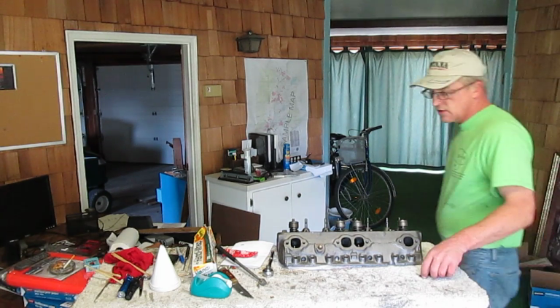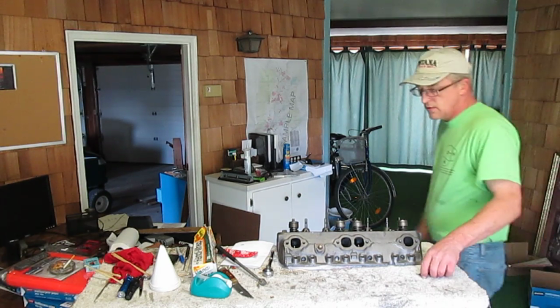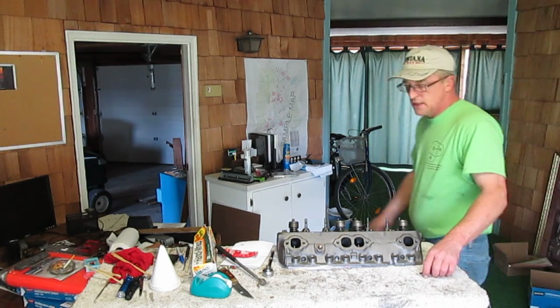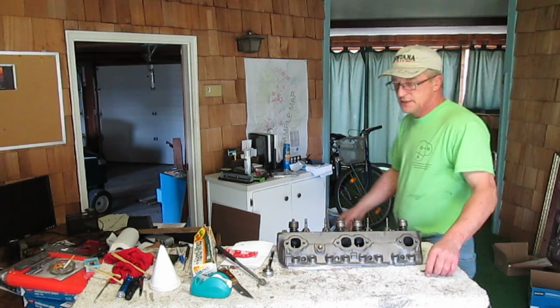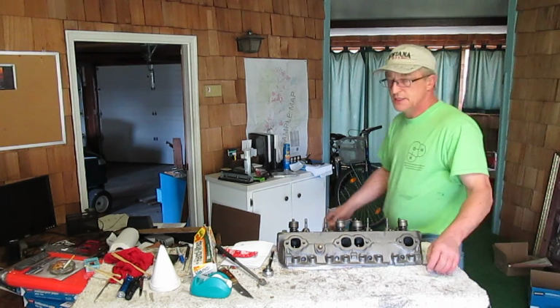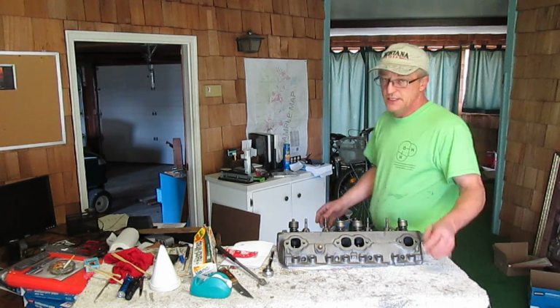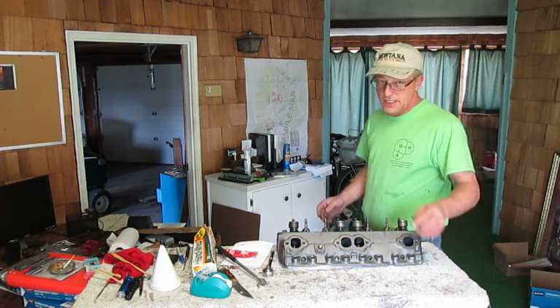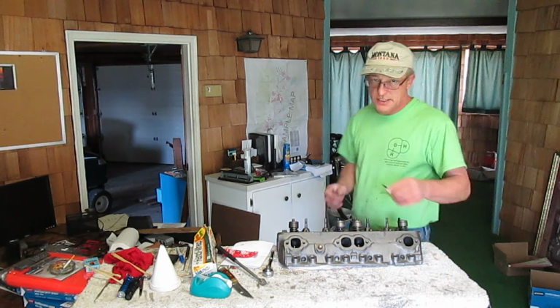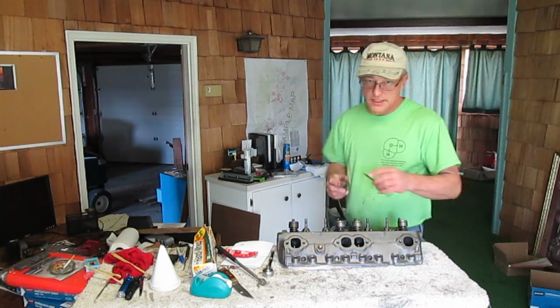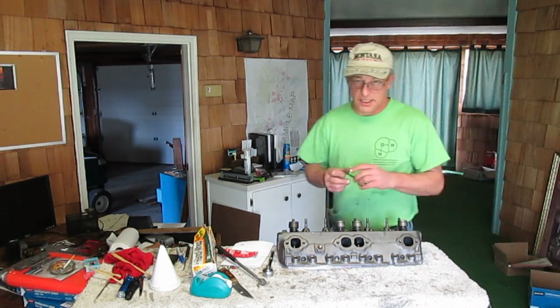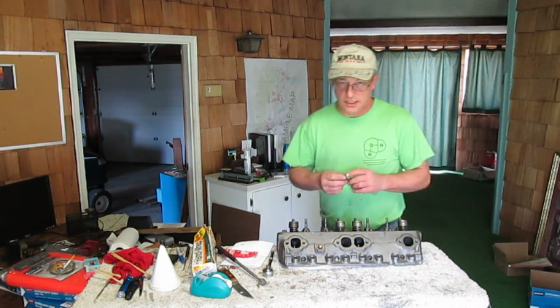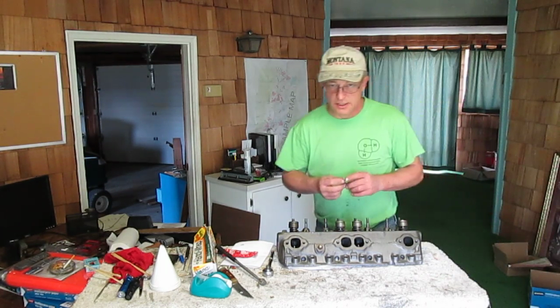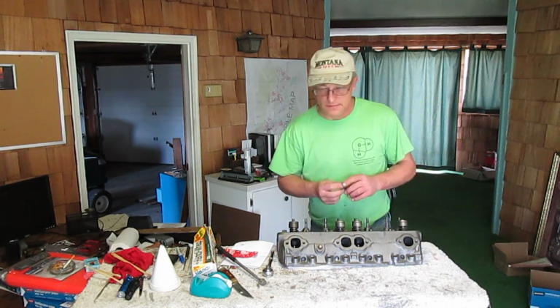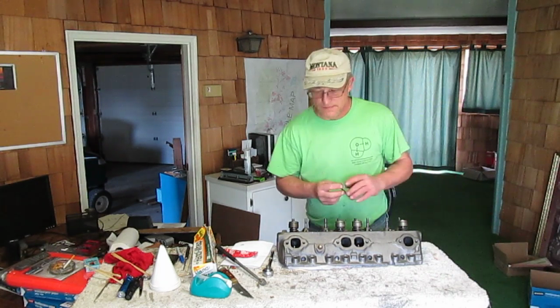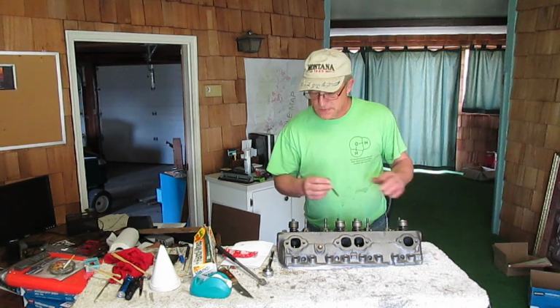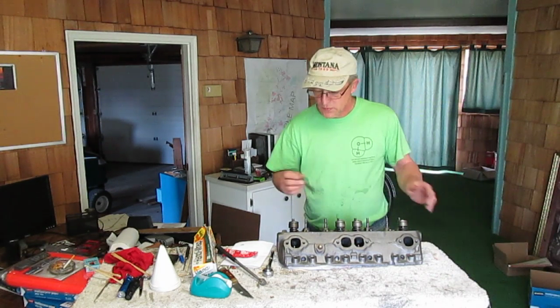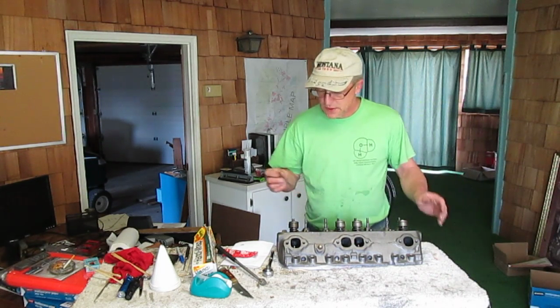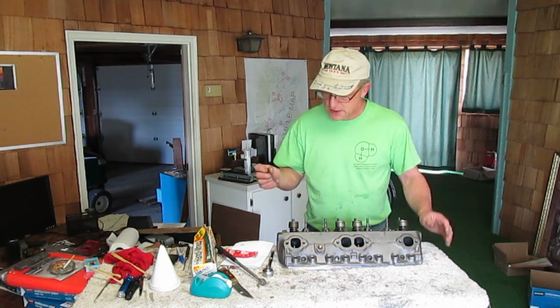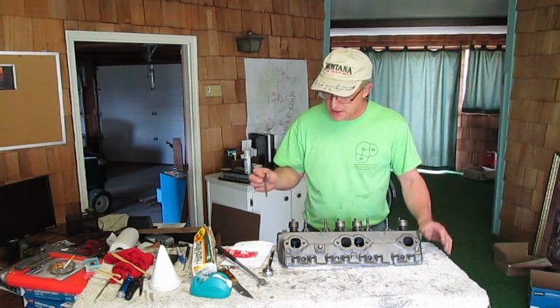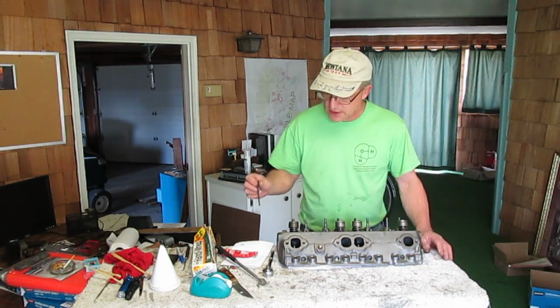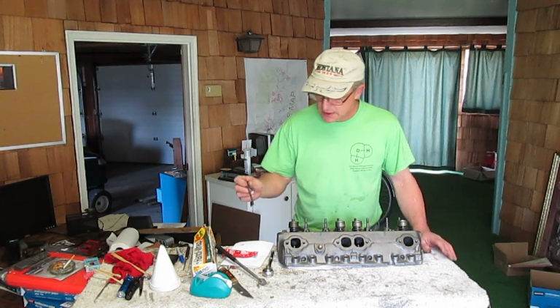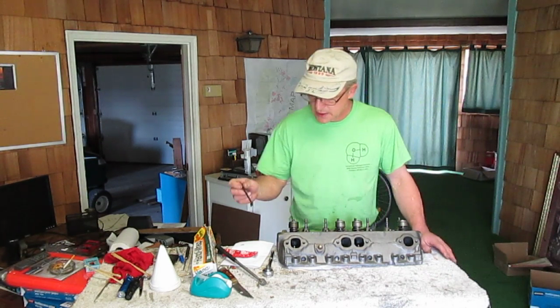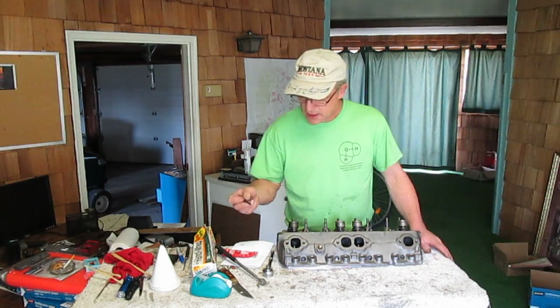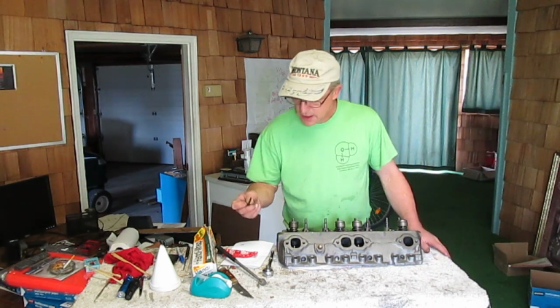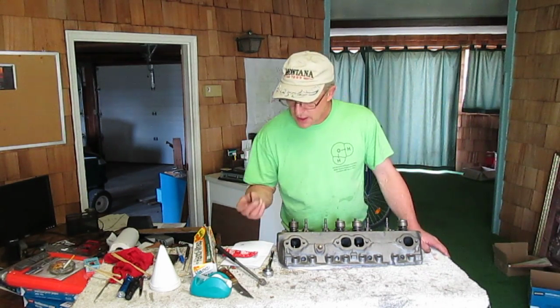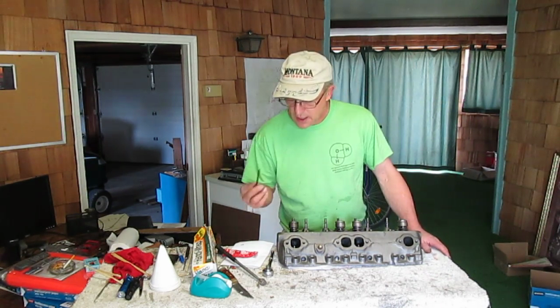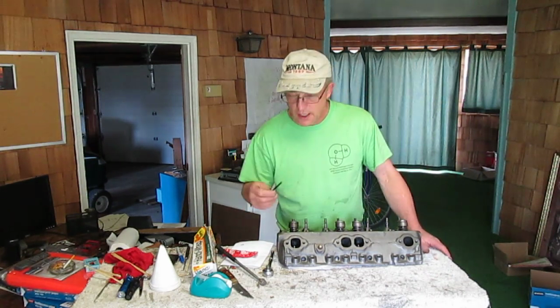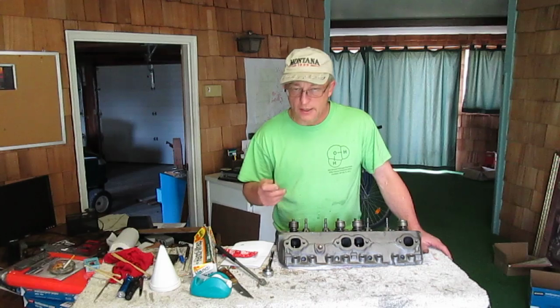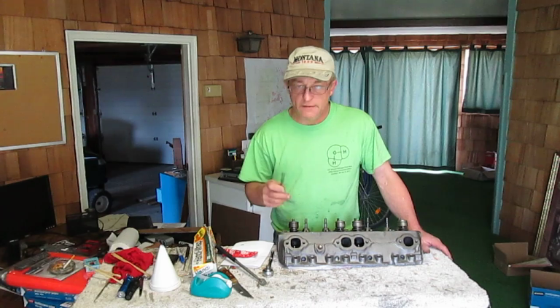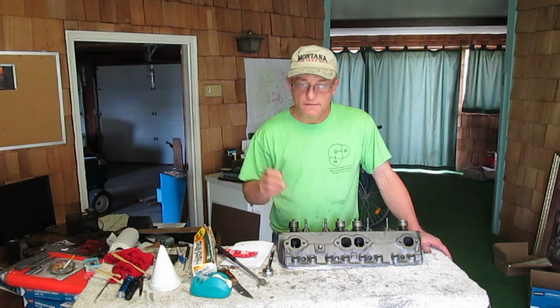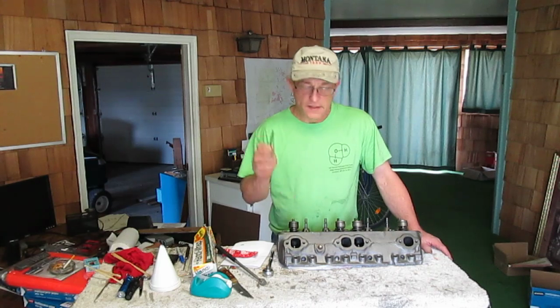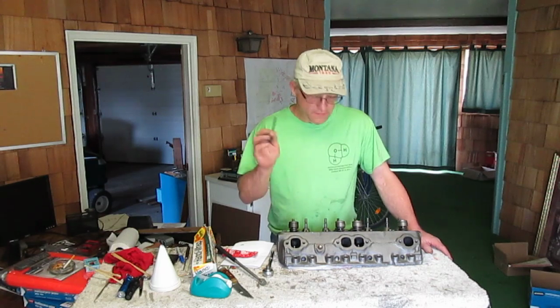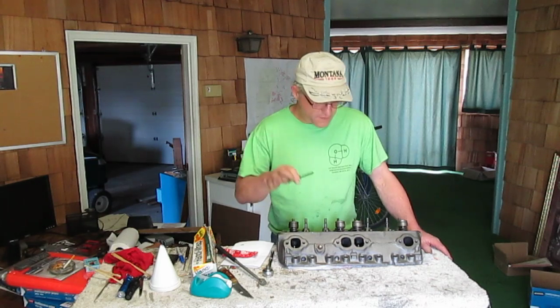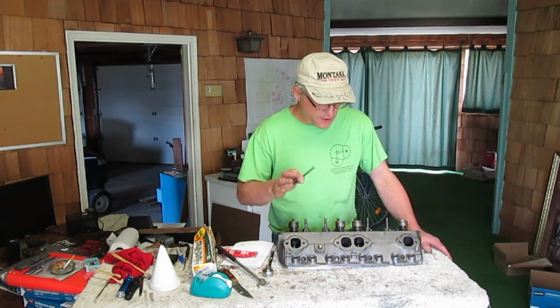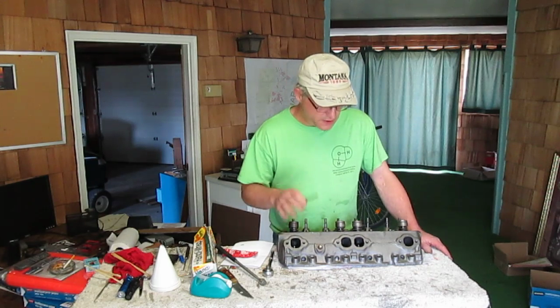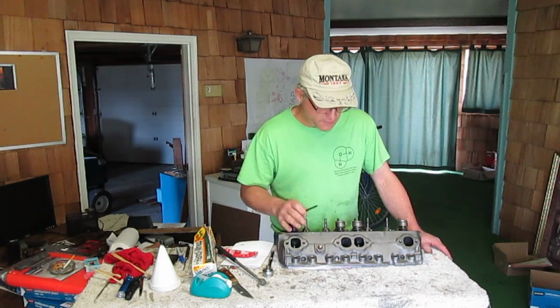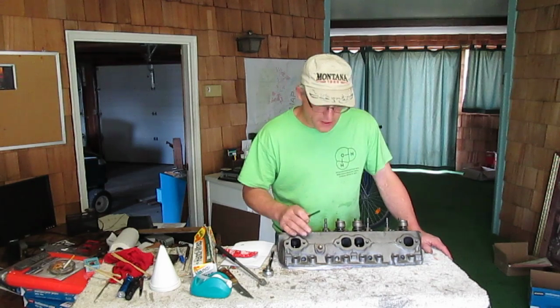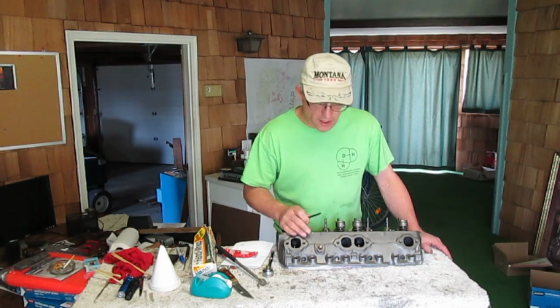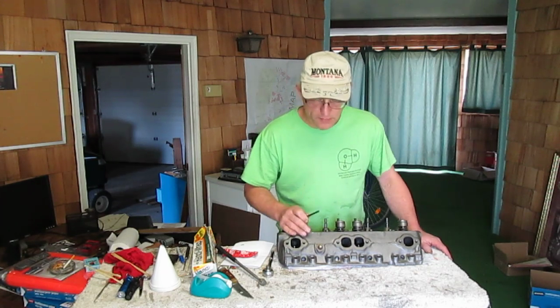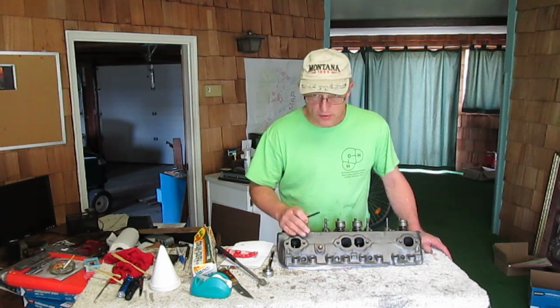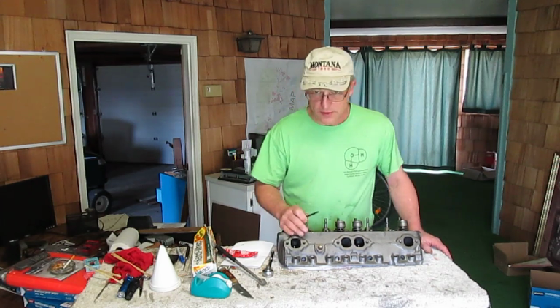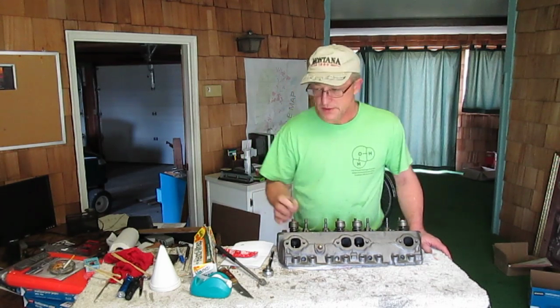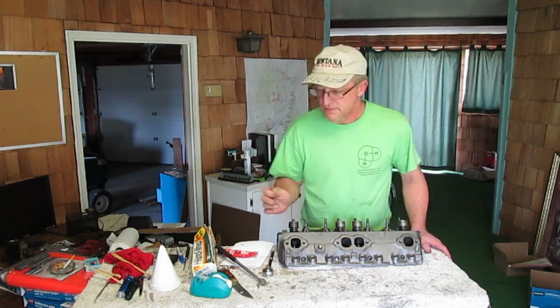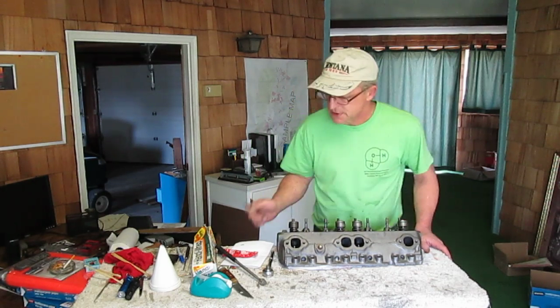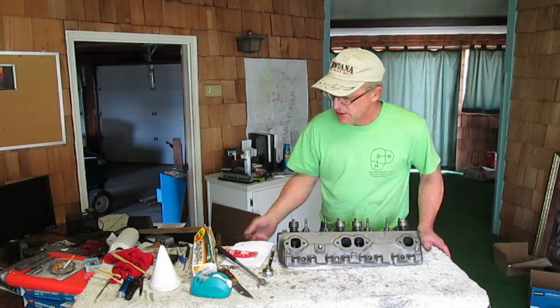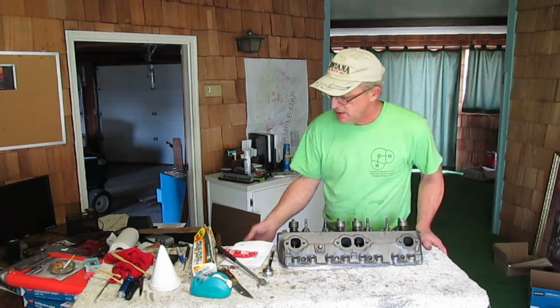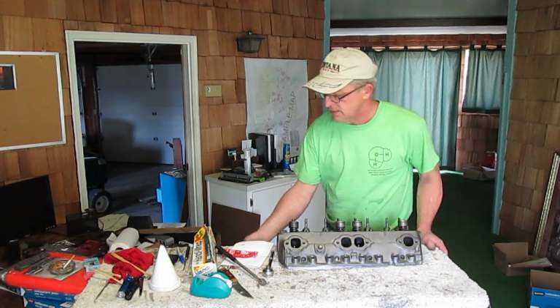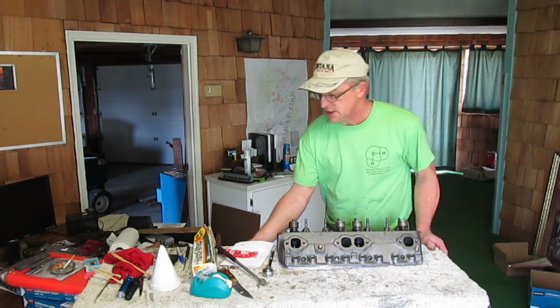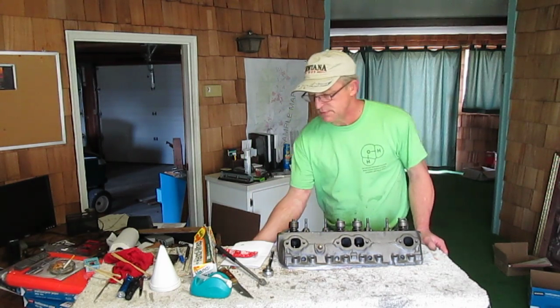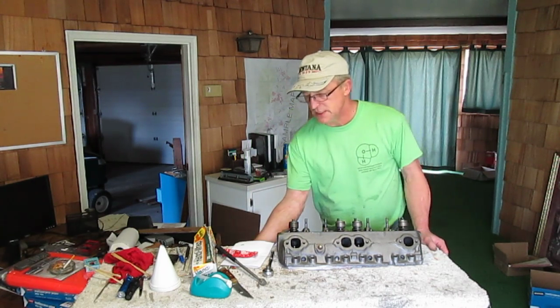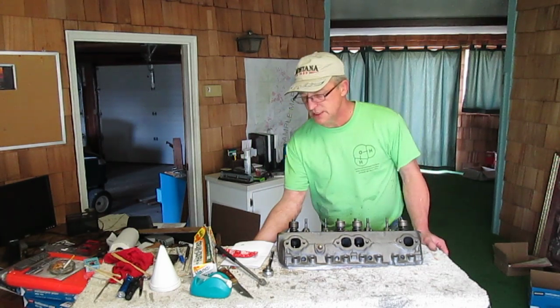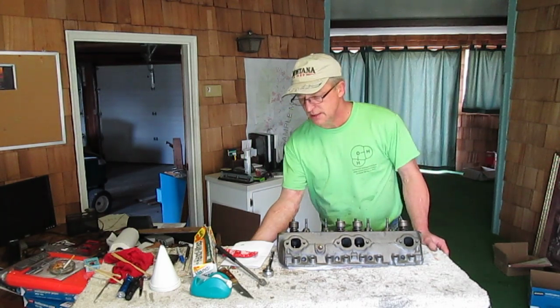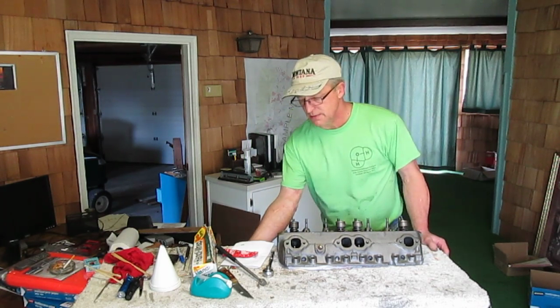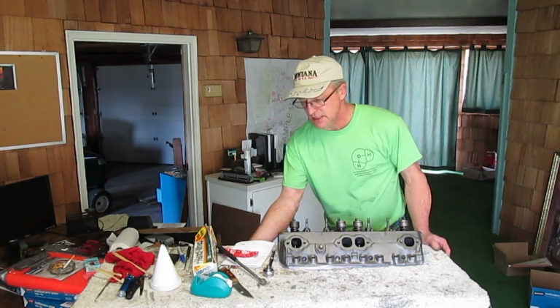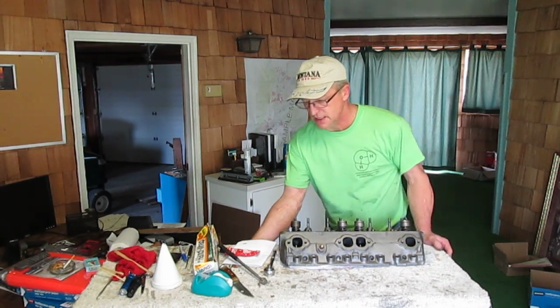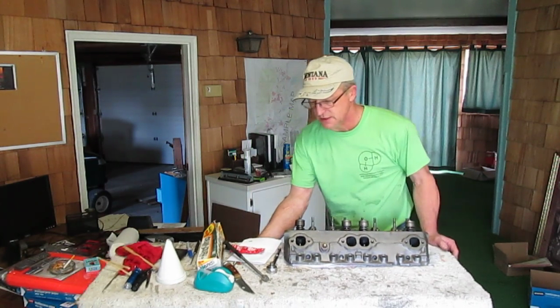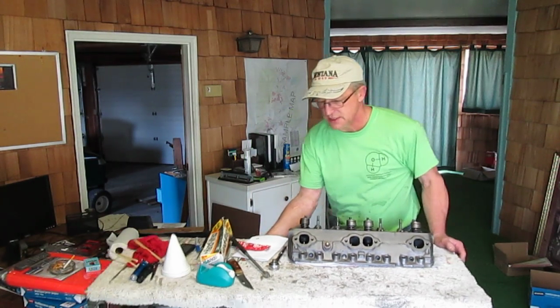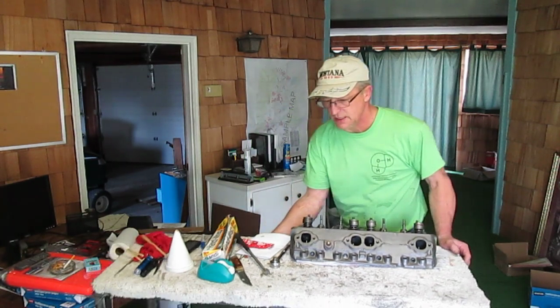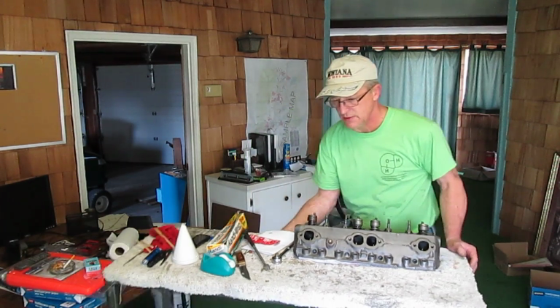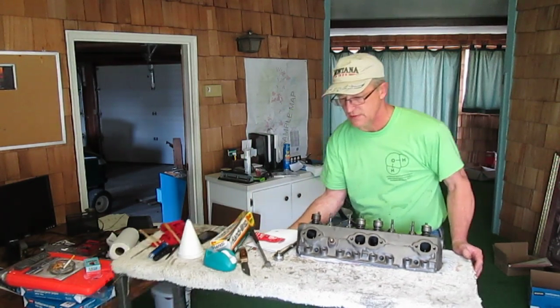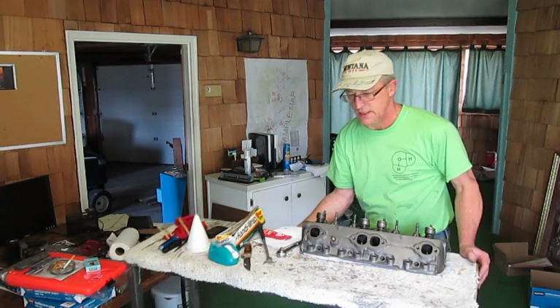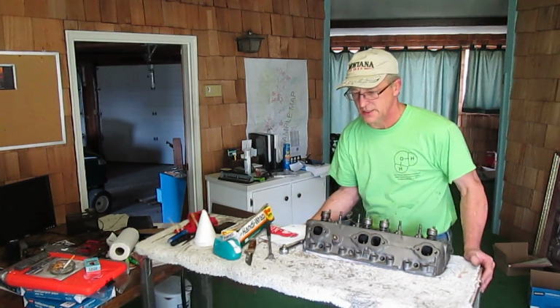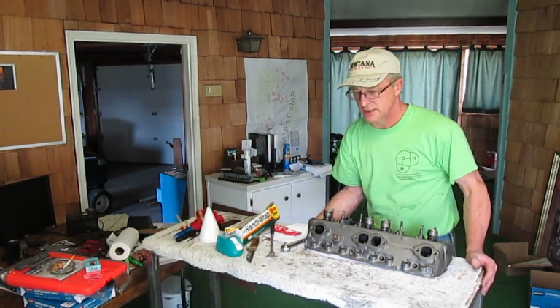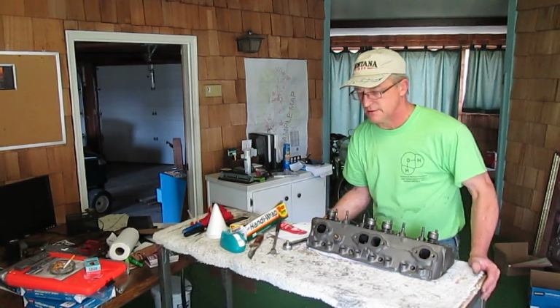Now we're ready to go on to the next stage, which is filling the valve ports. I'm going to spin my little table around here.